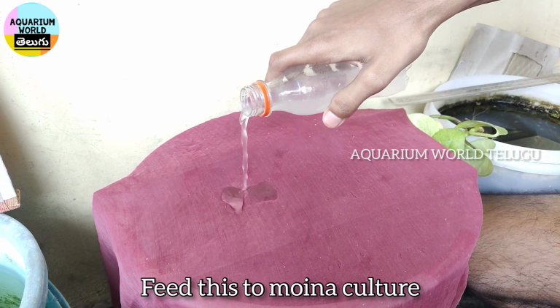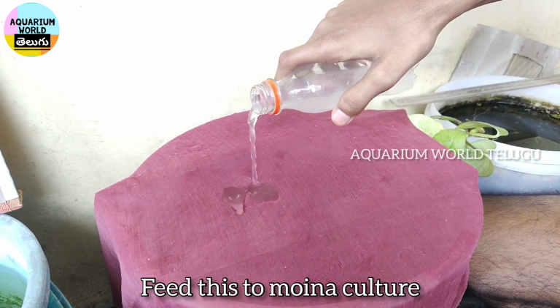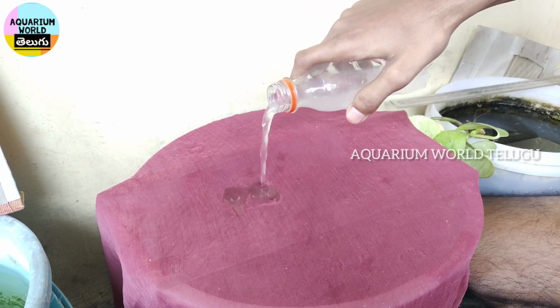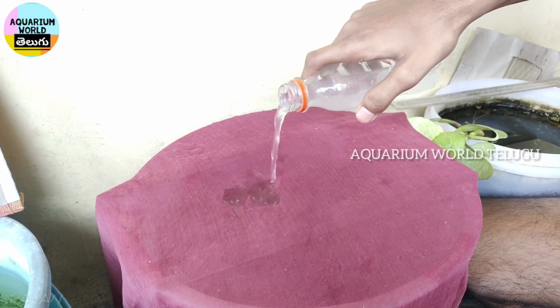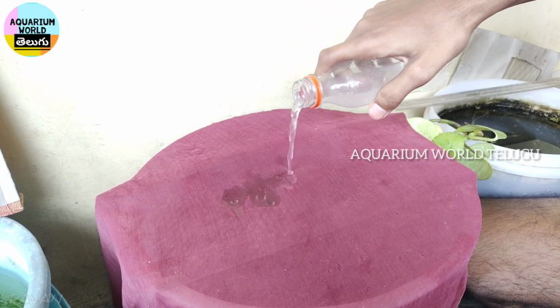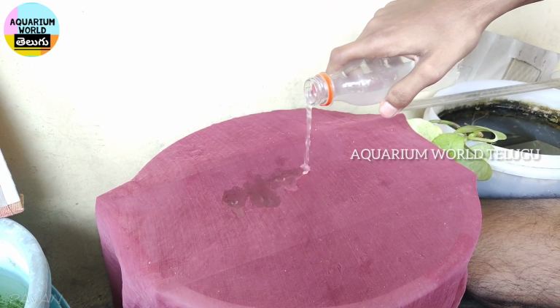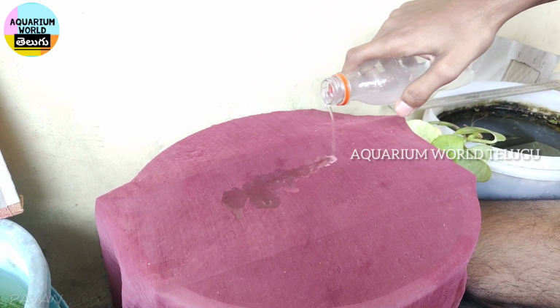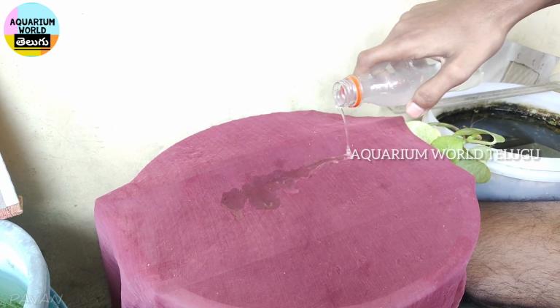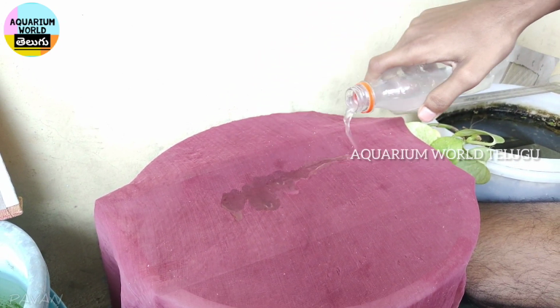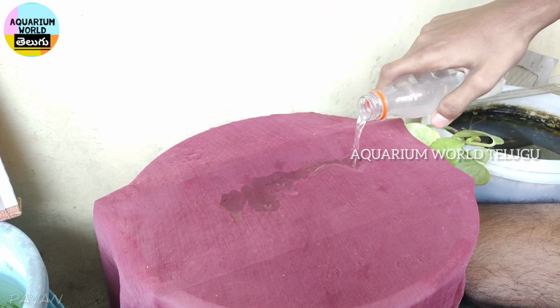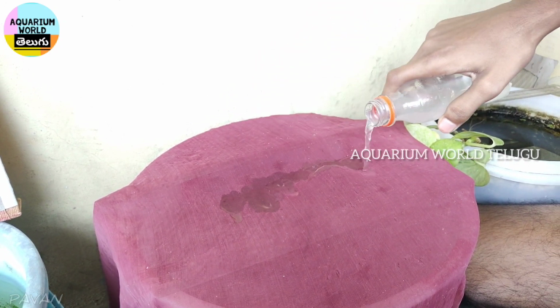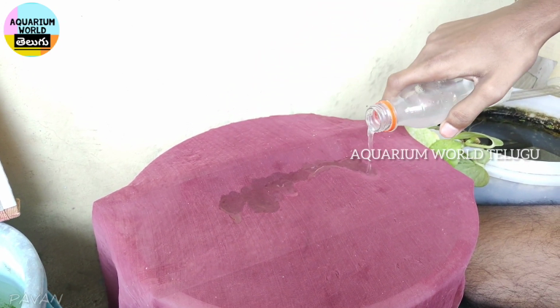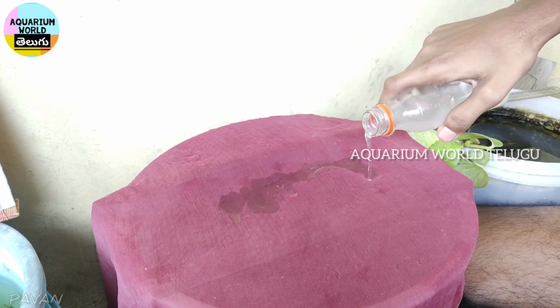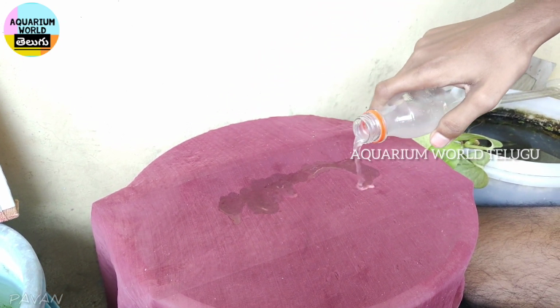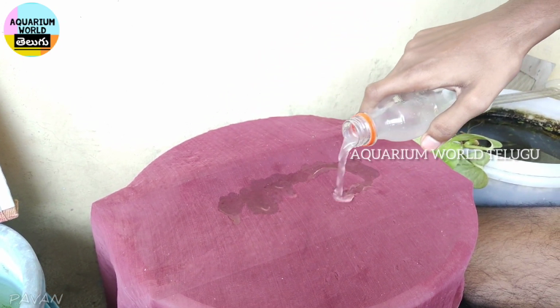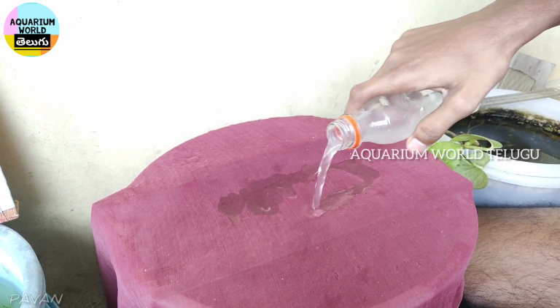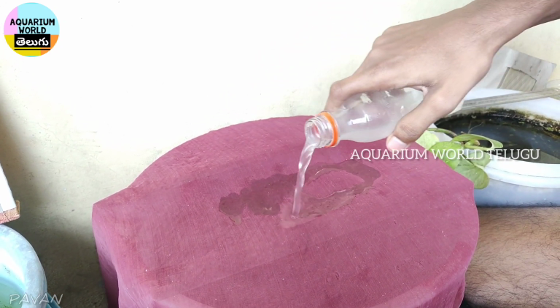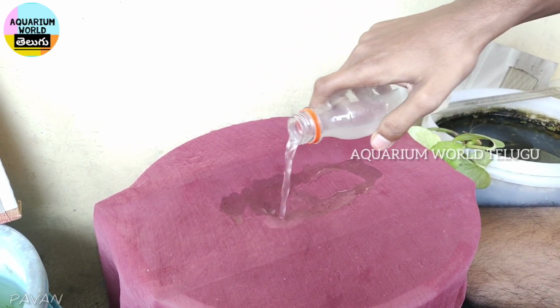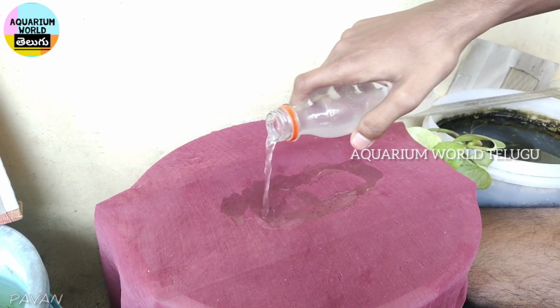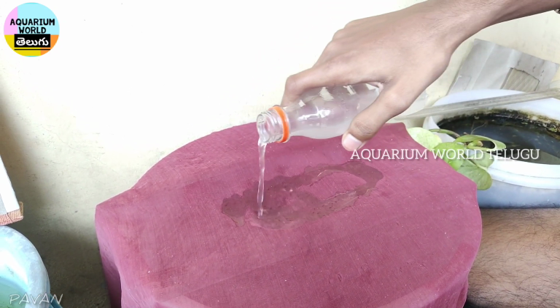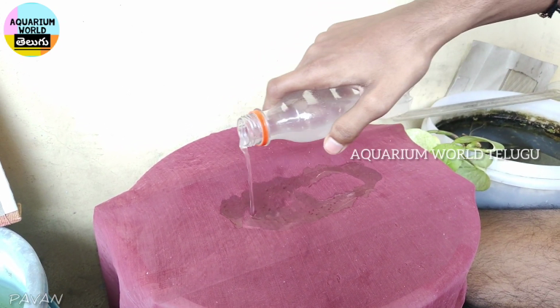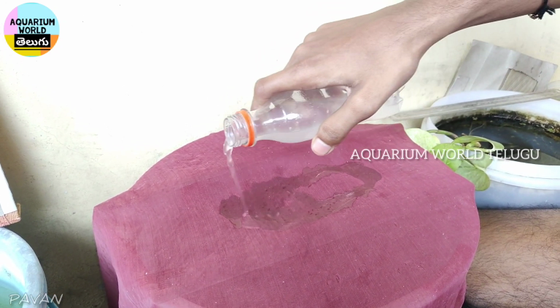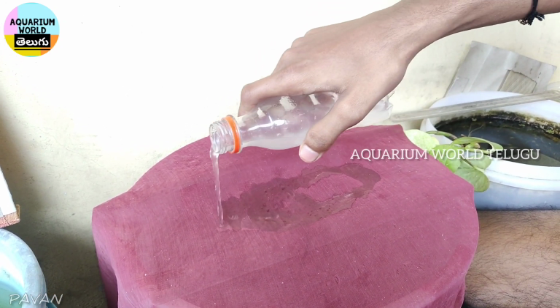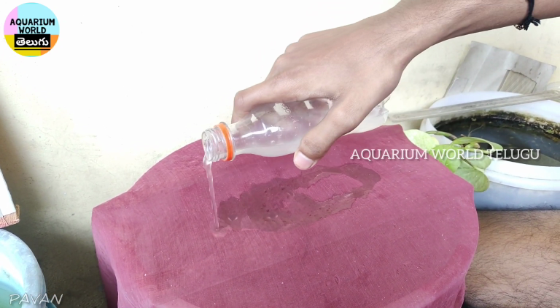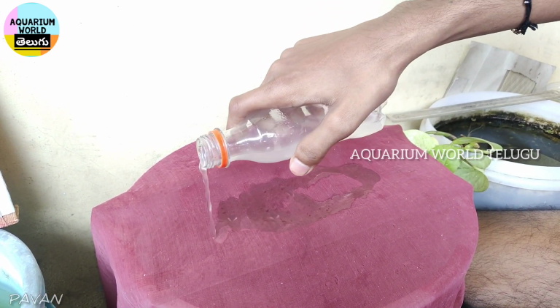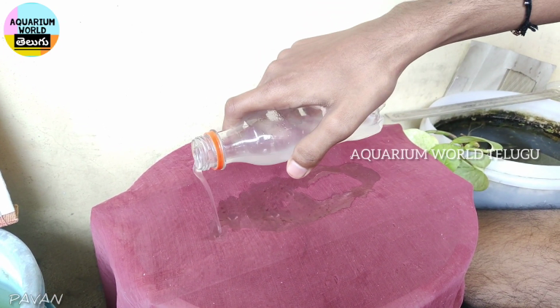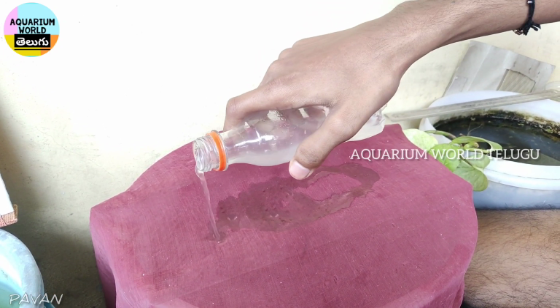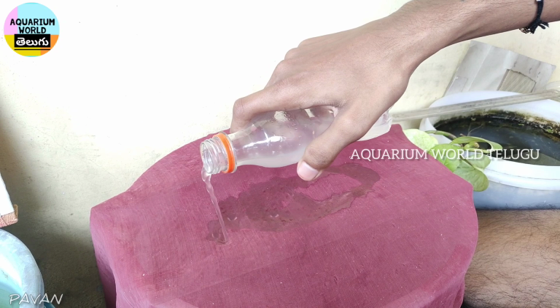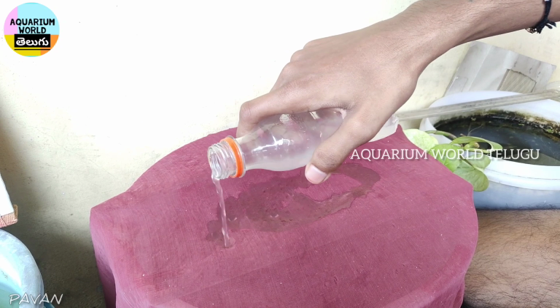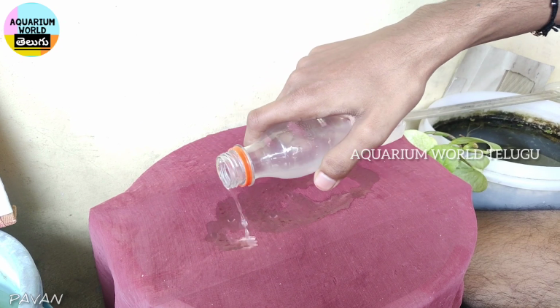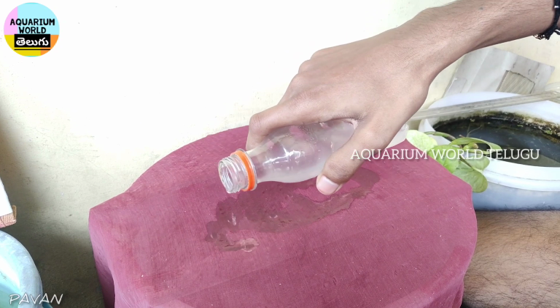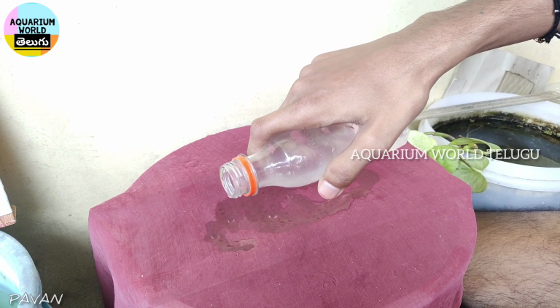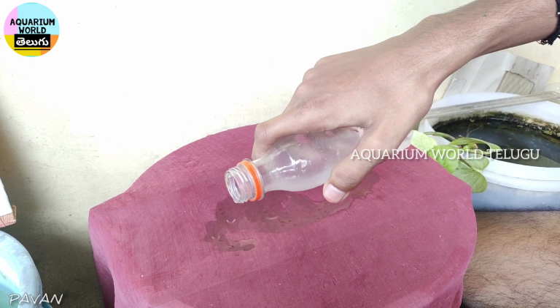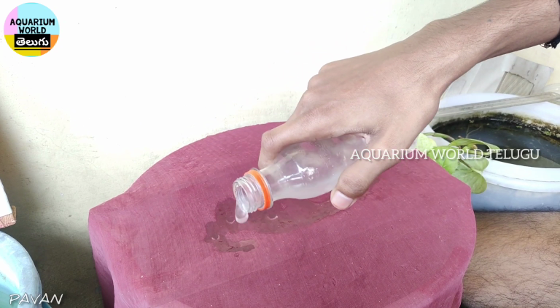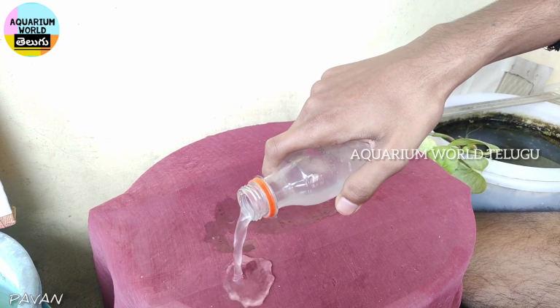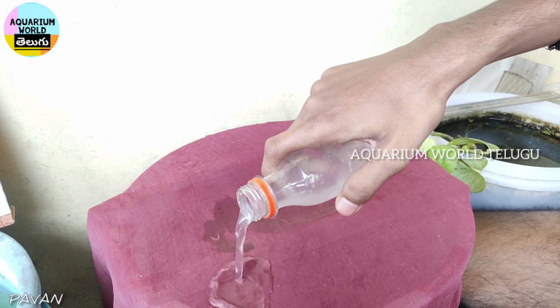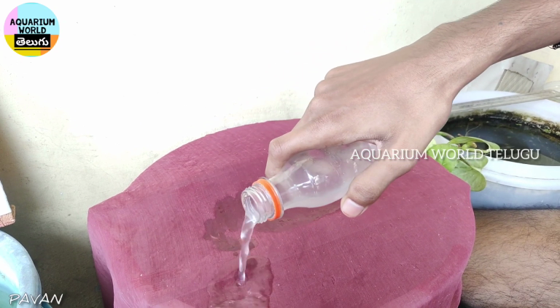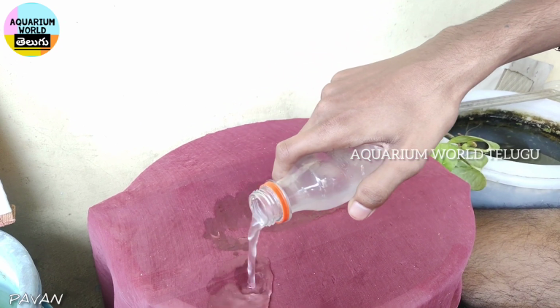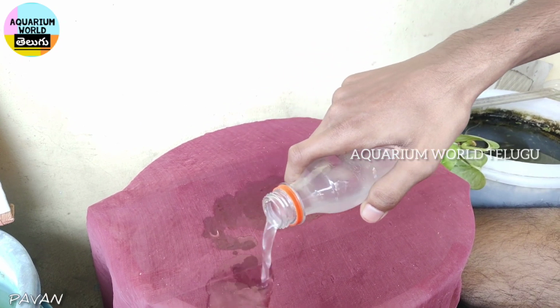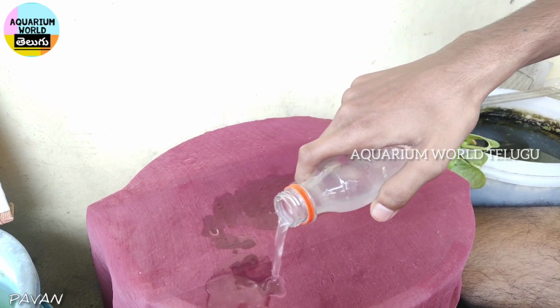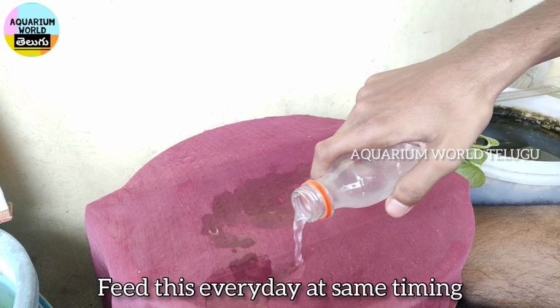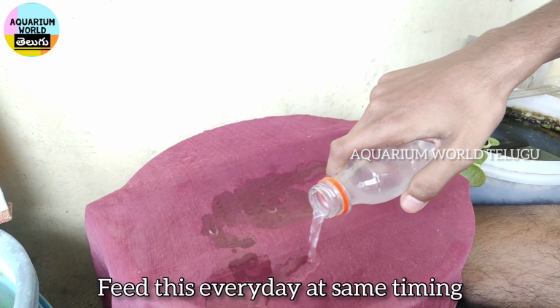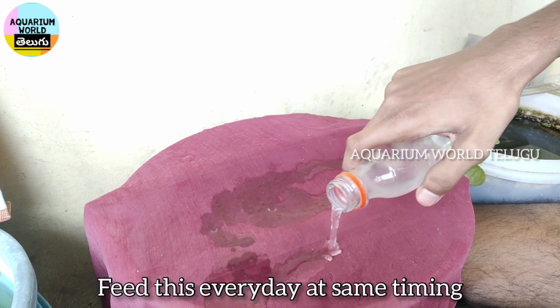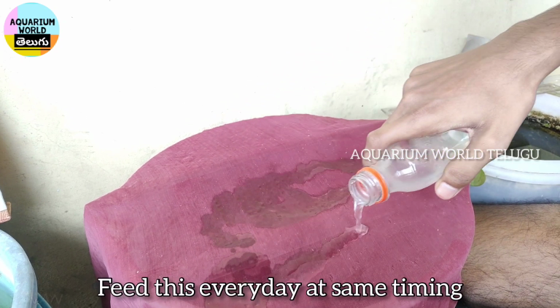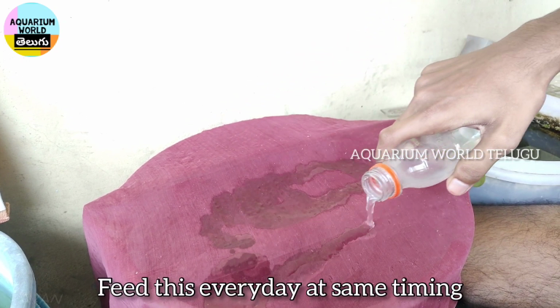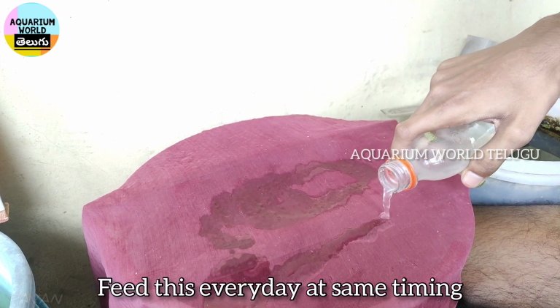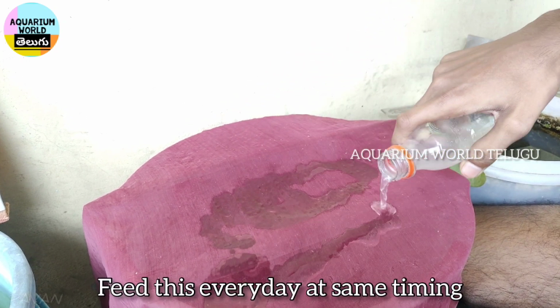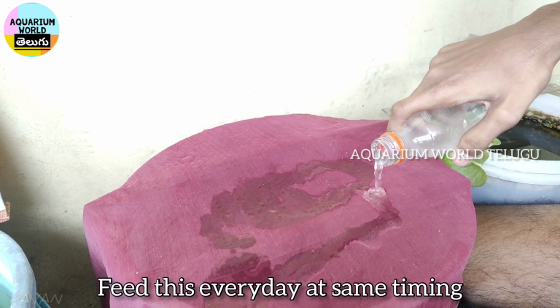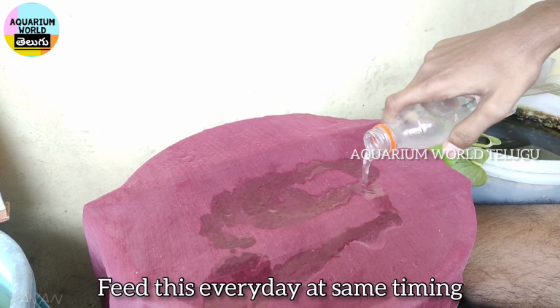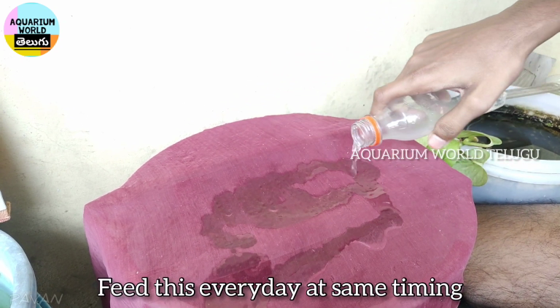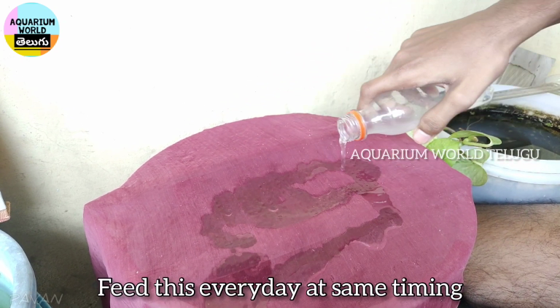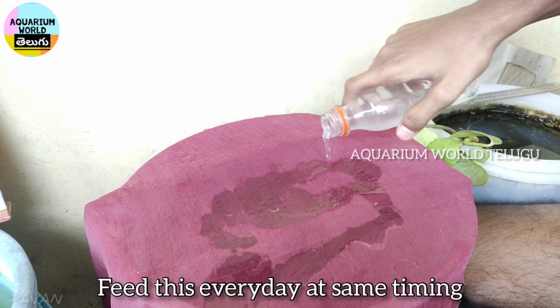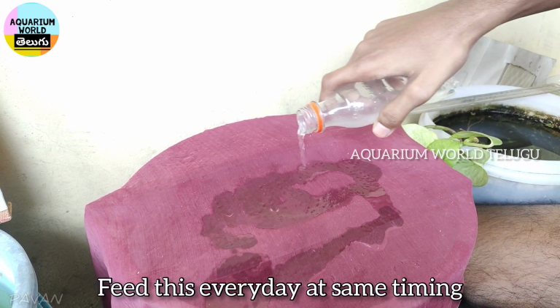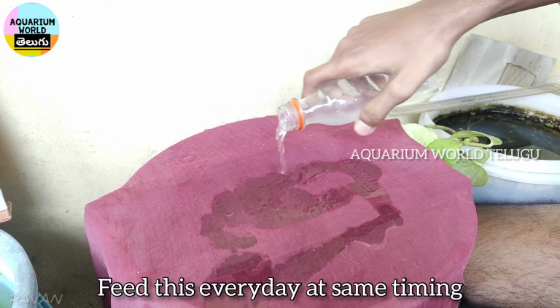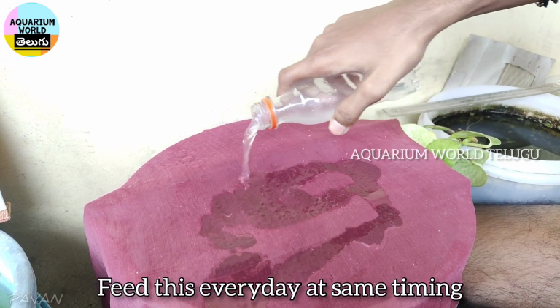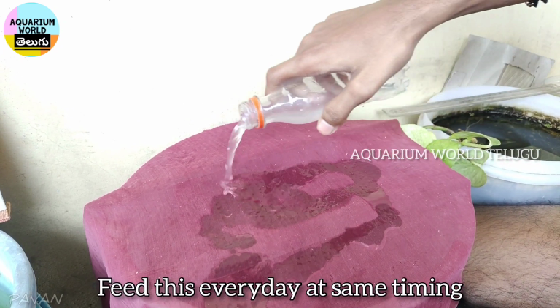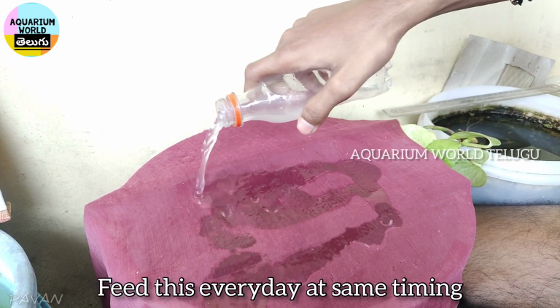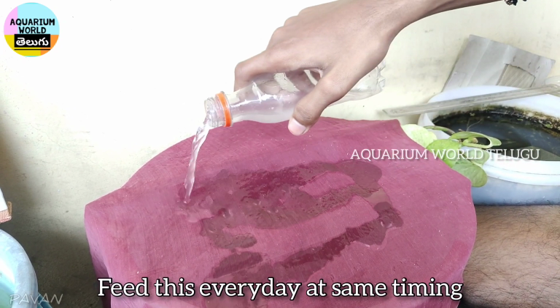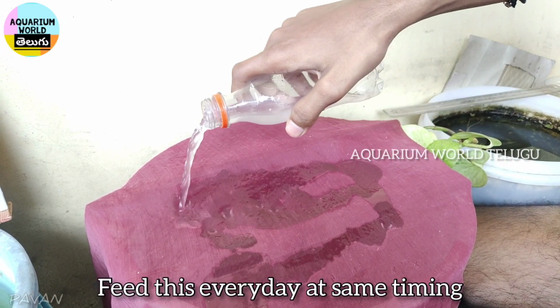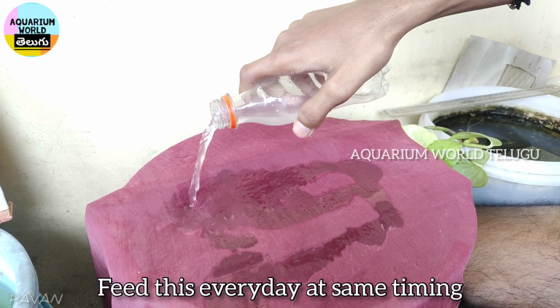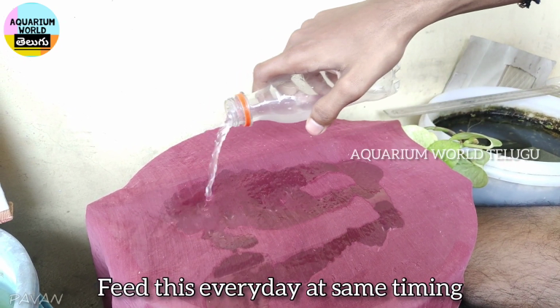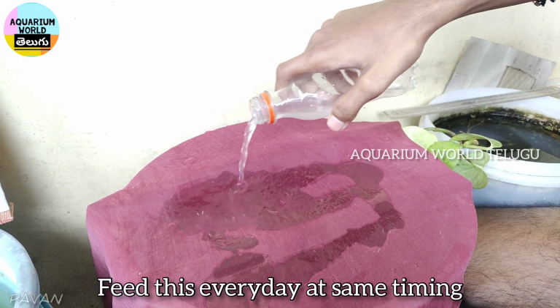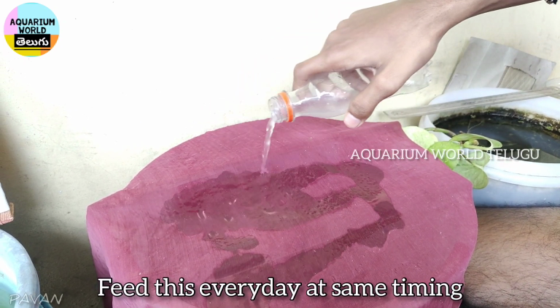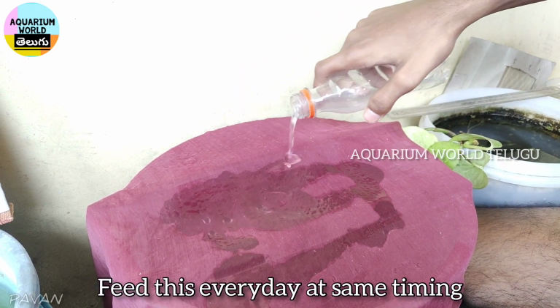Step 7. Feed daily one time, up to one week. Don't remove the cloth up to one week.